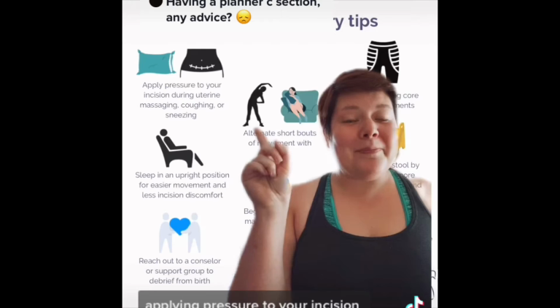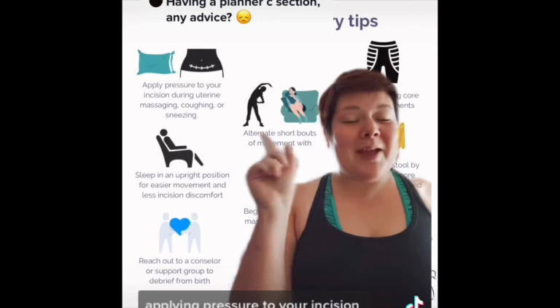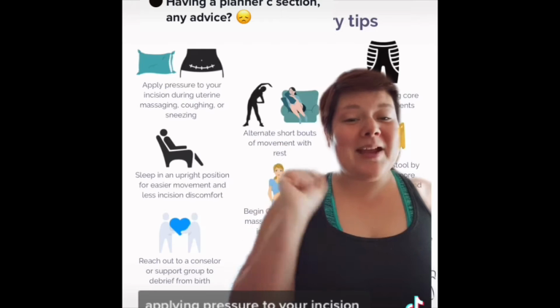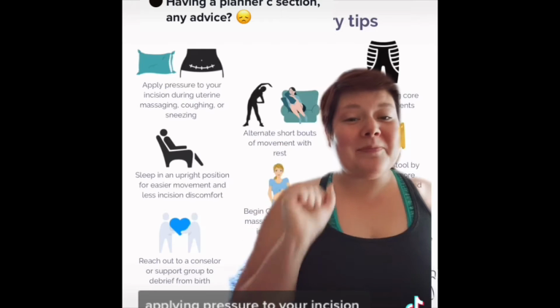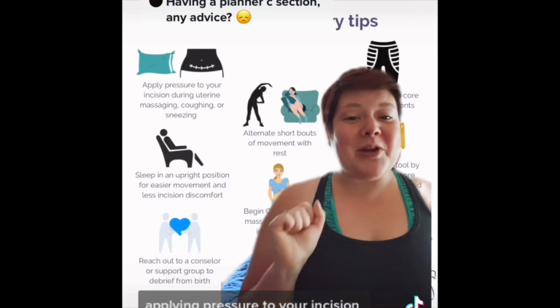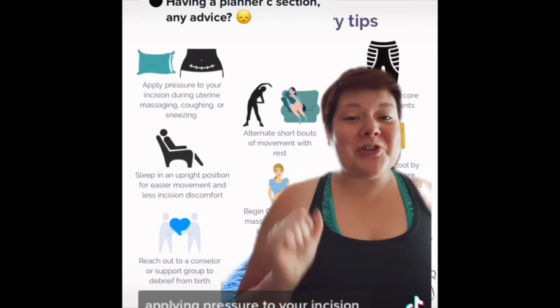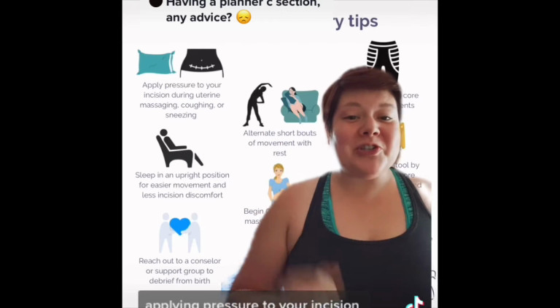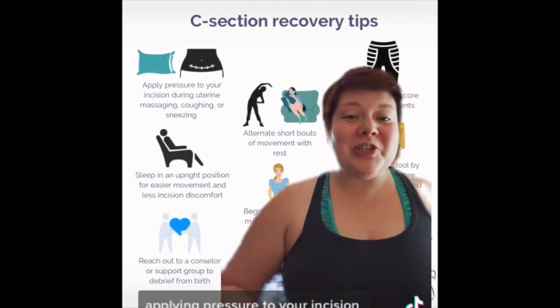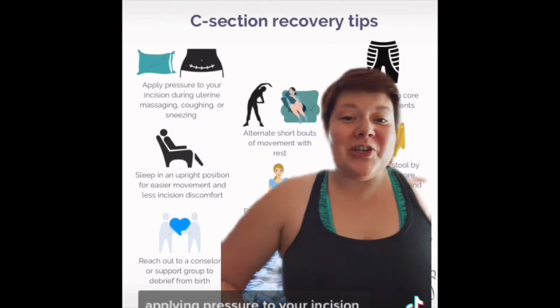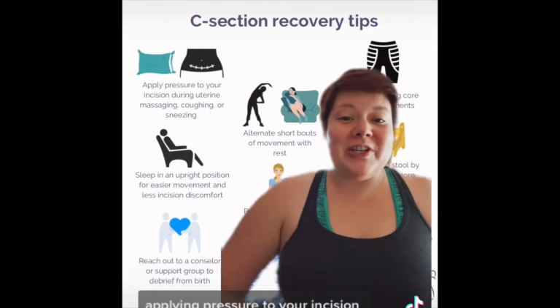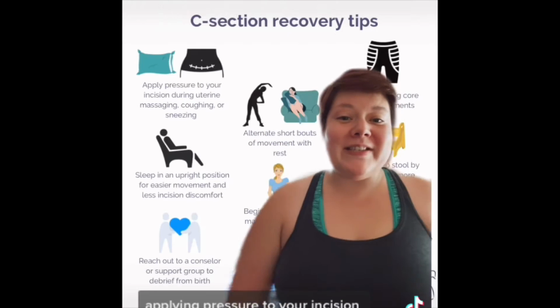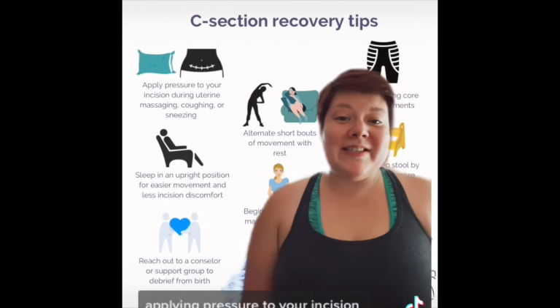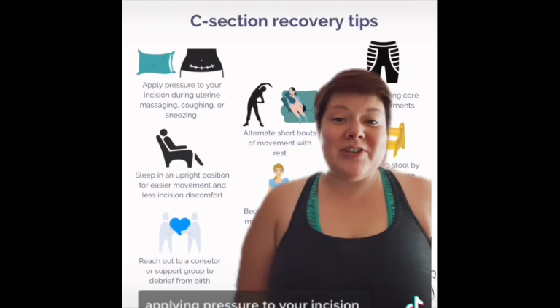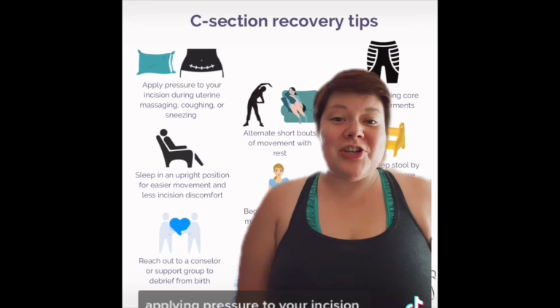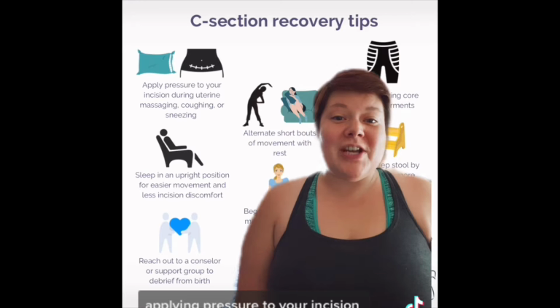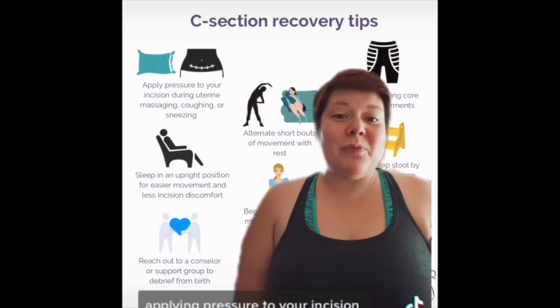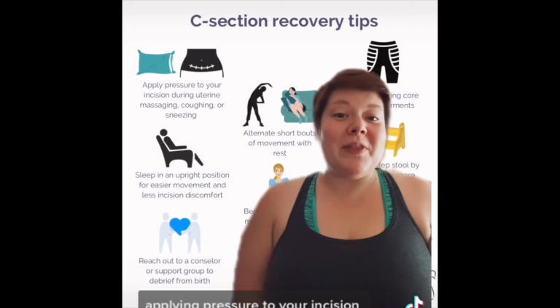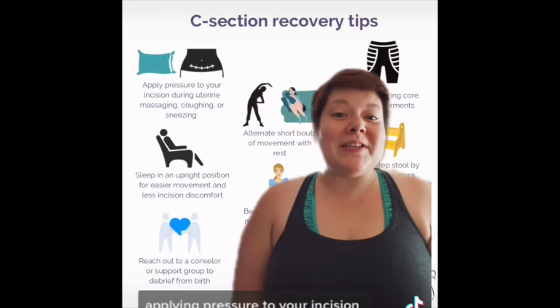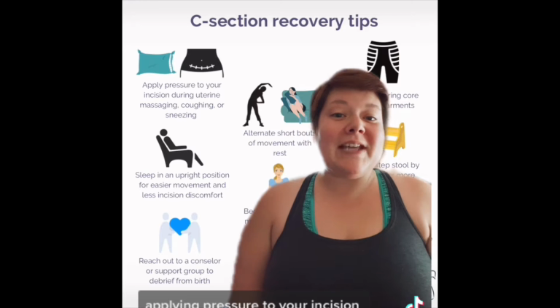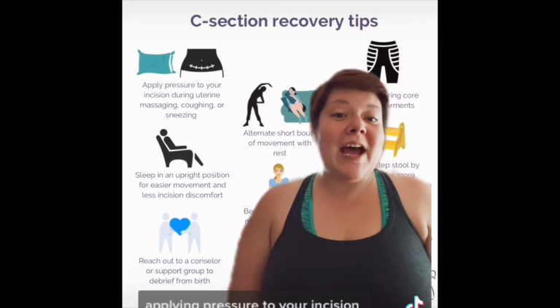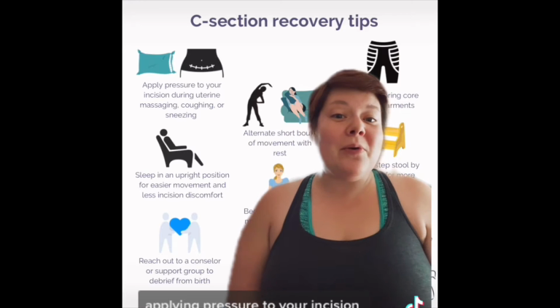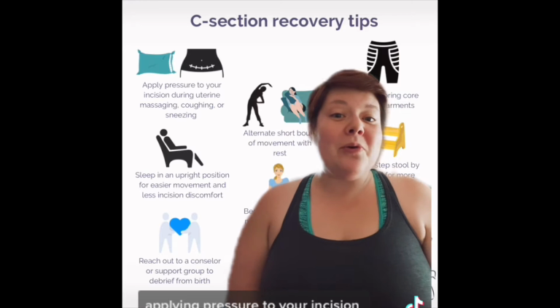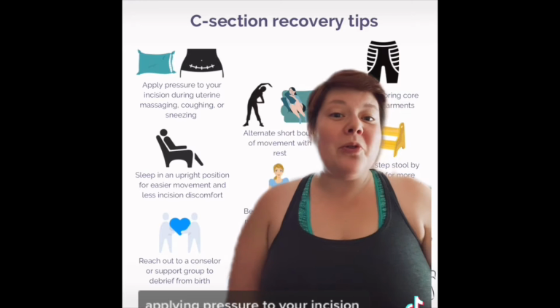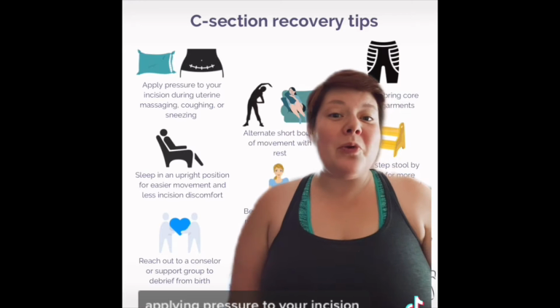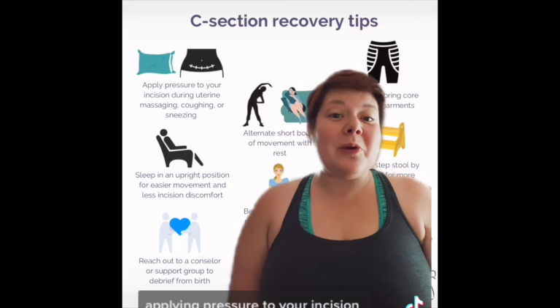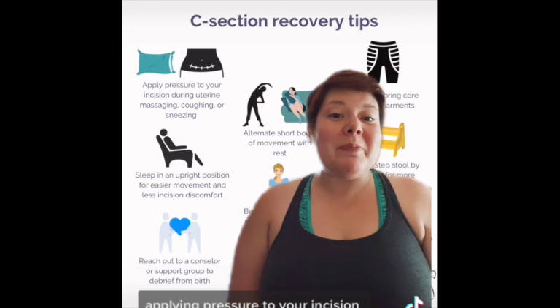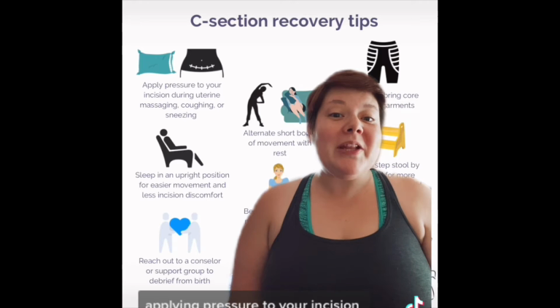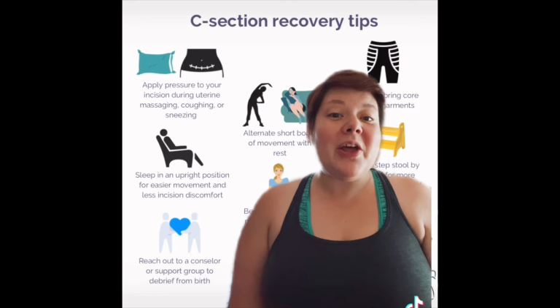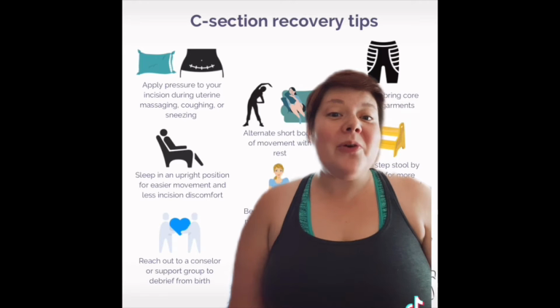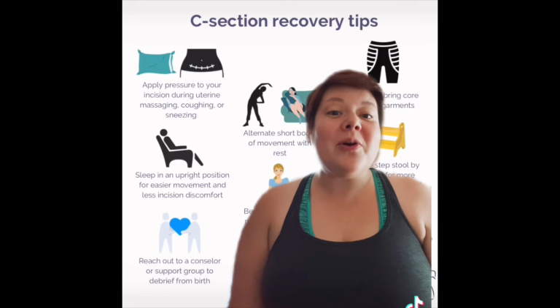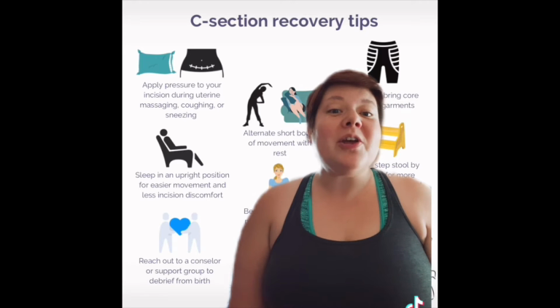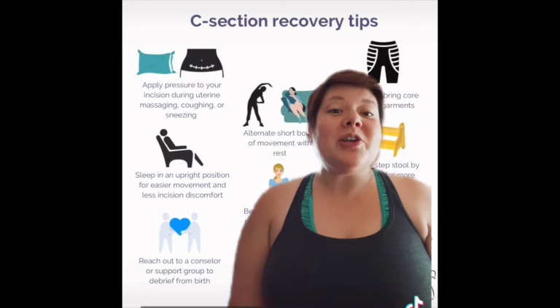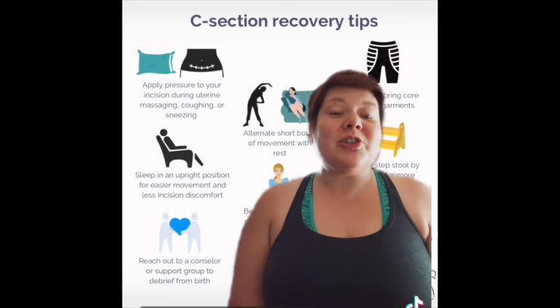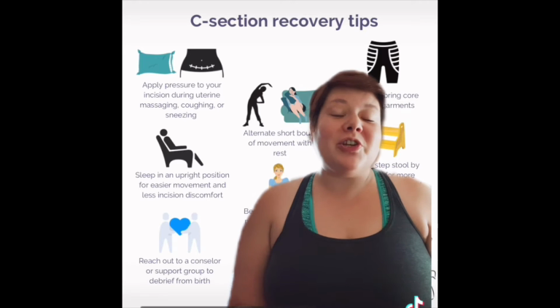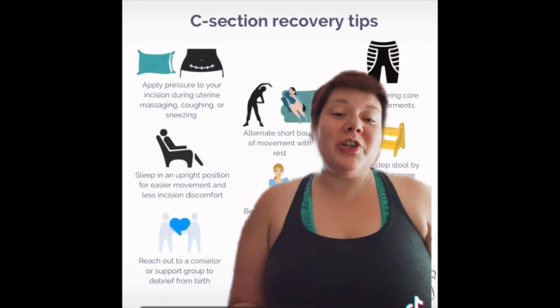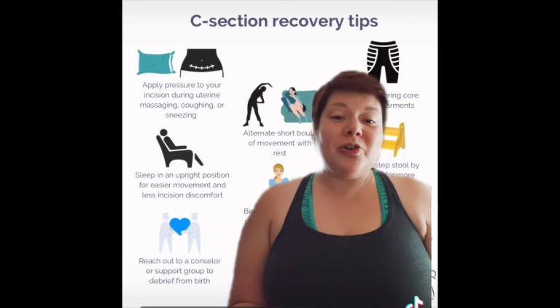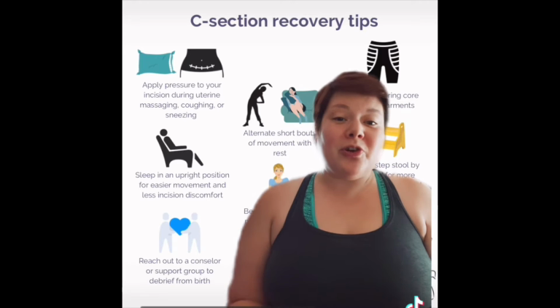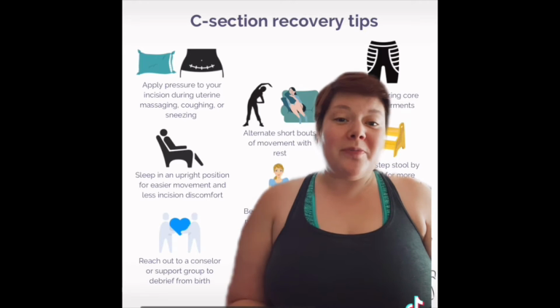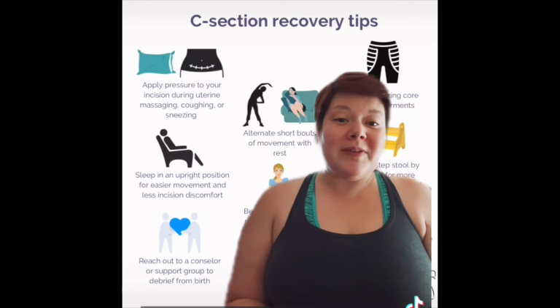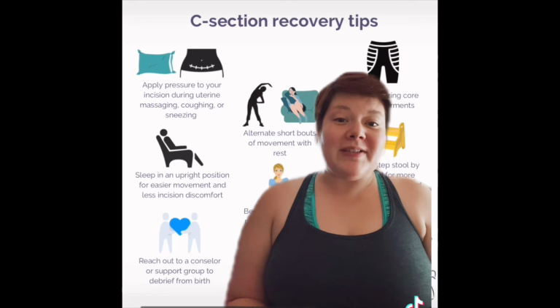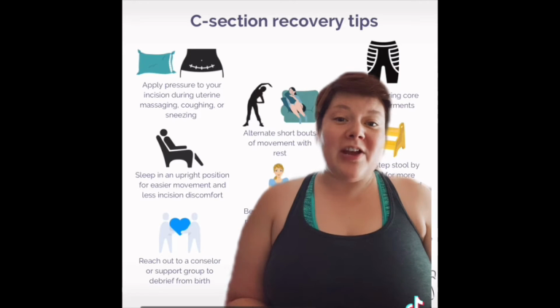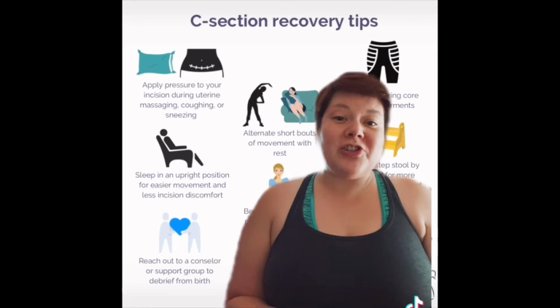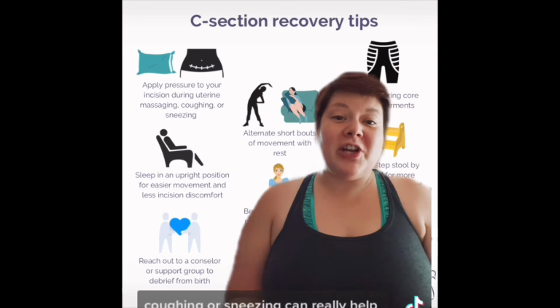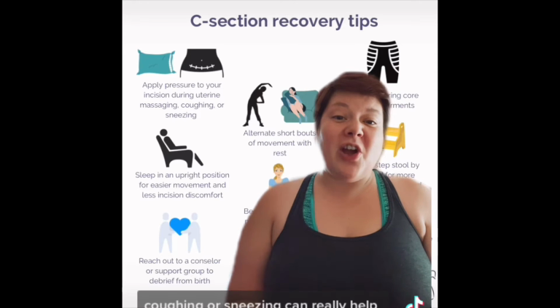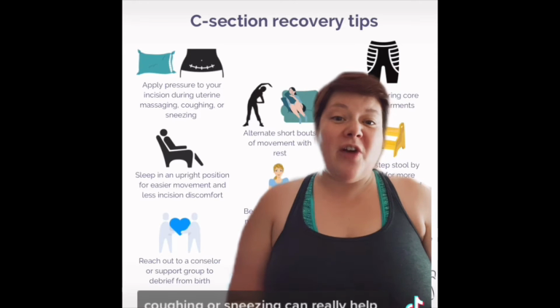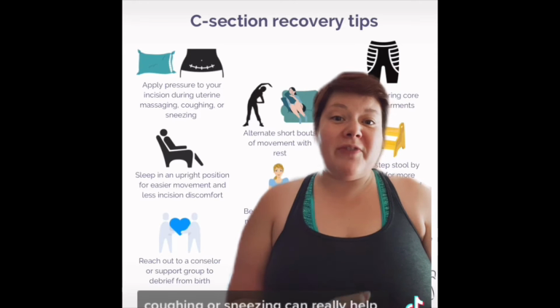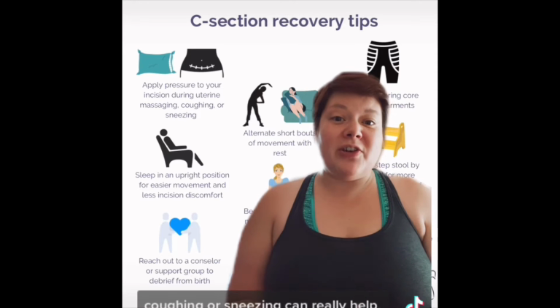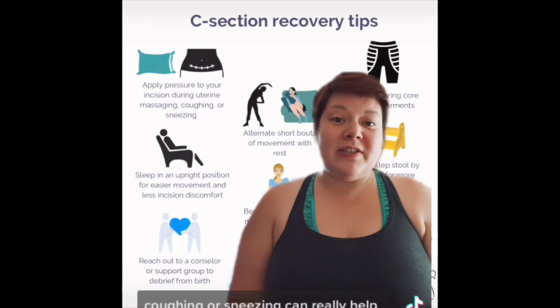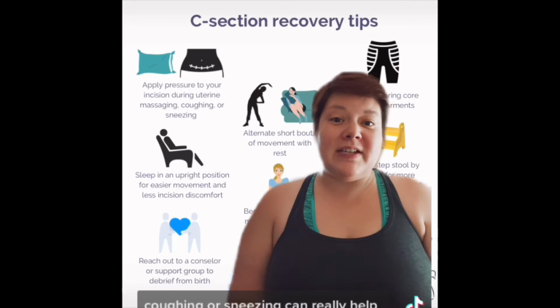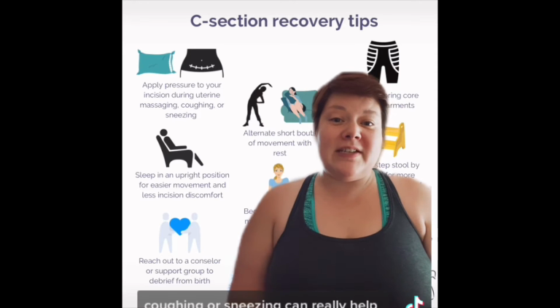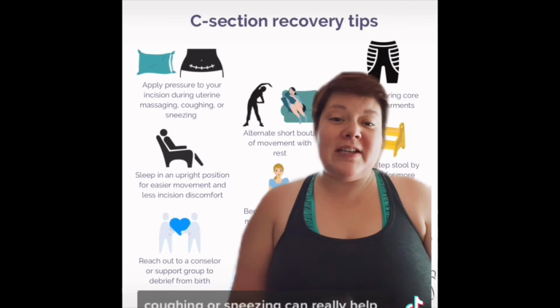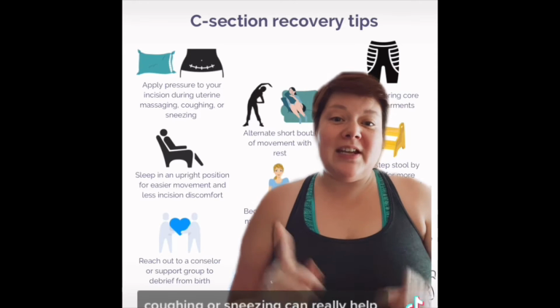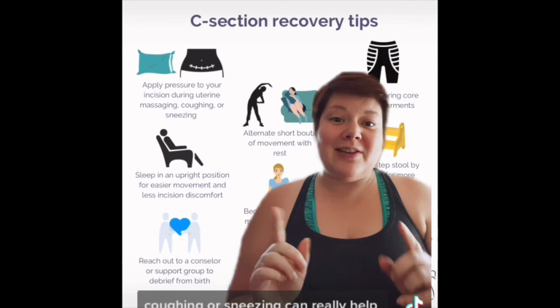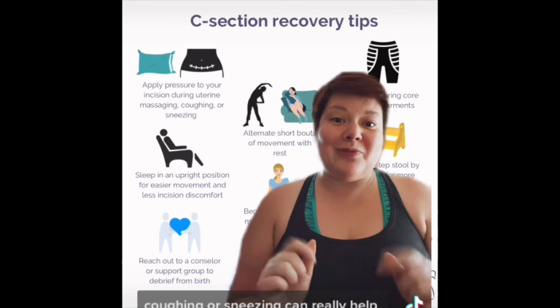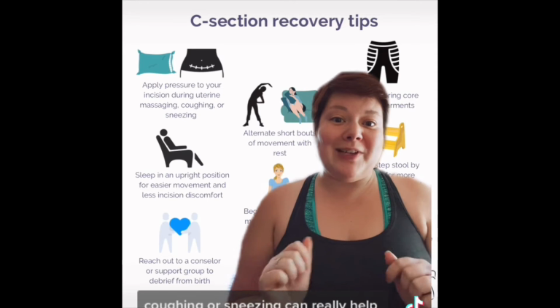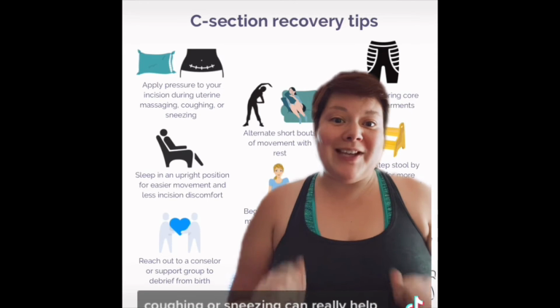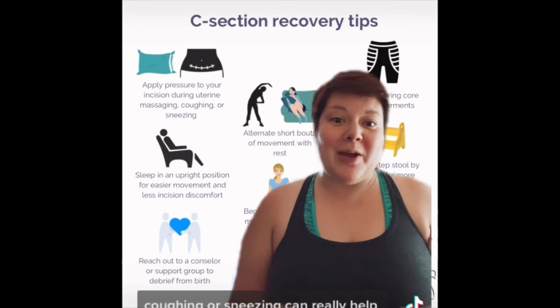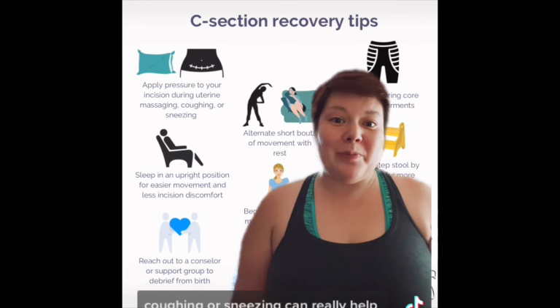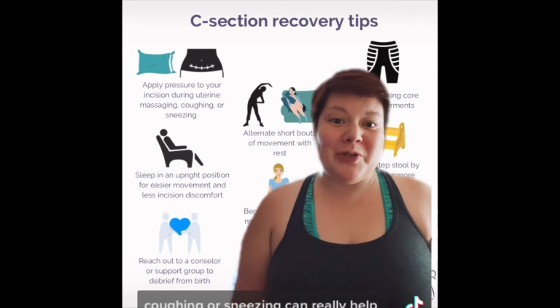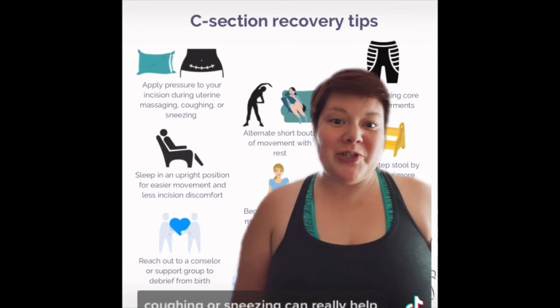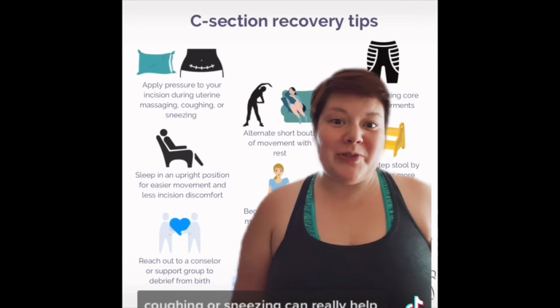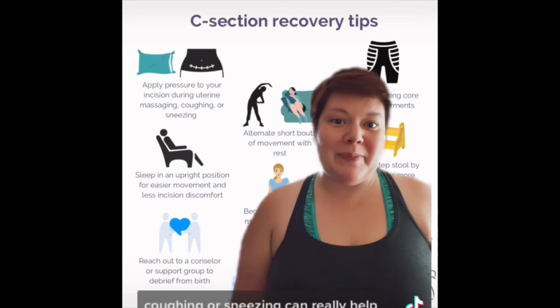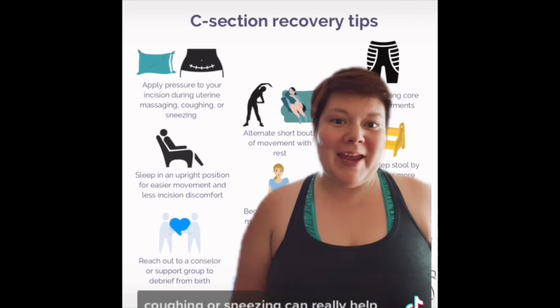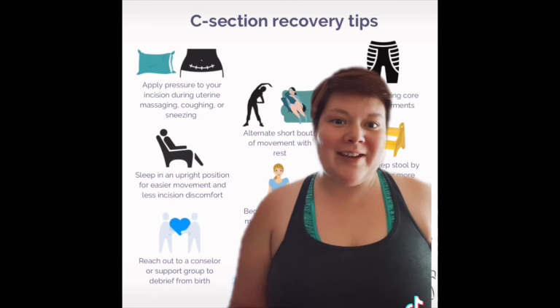Applying pressure to your incision with a towel or a pillow during uterine massaging, coughing, or sneezing can really help reduce pain.